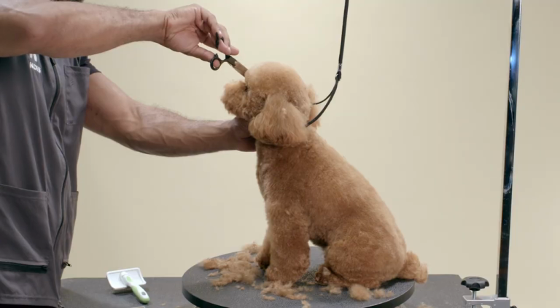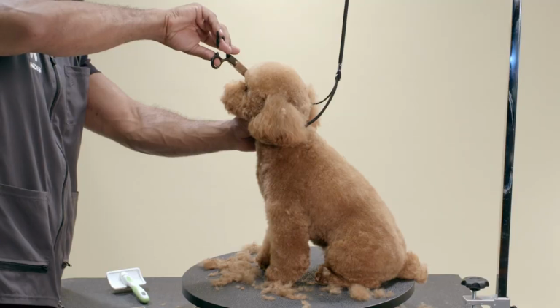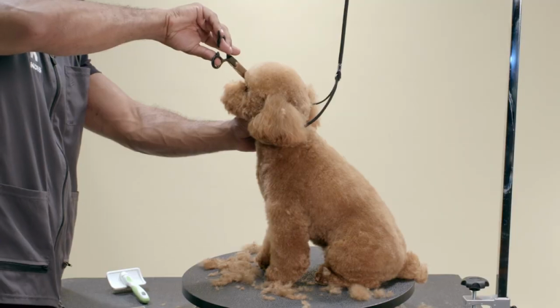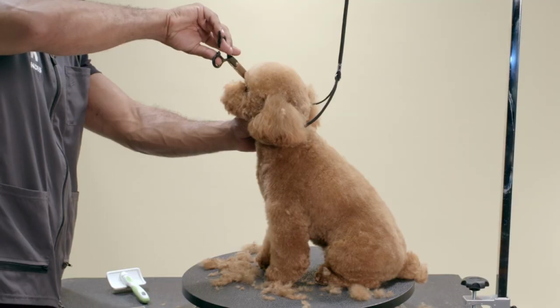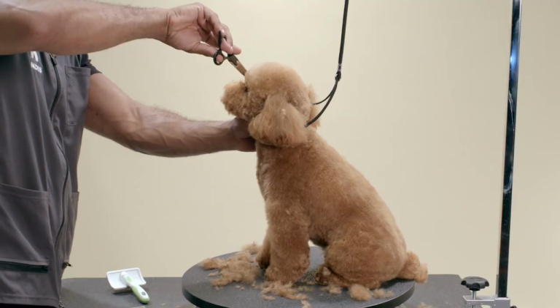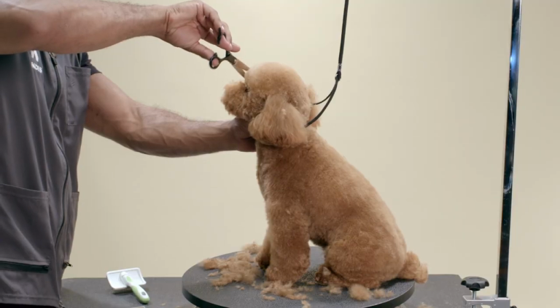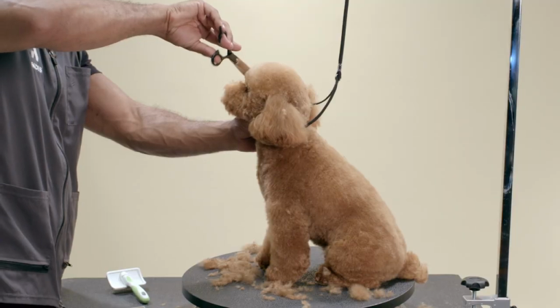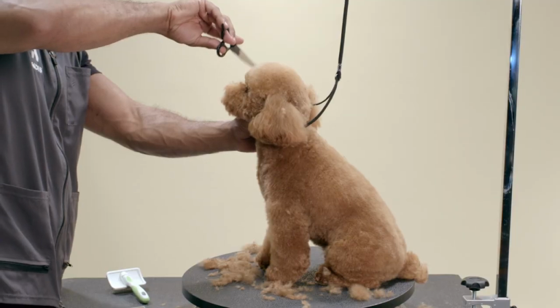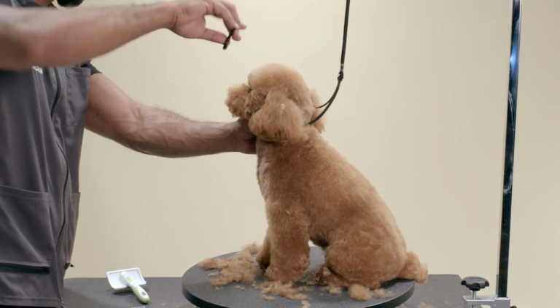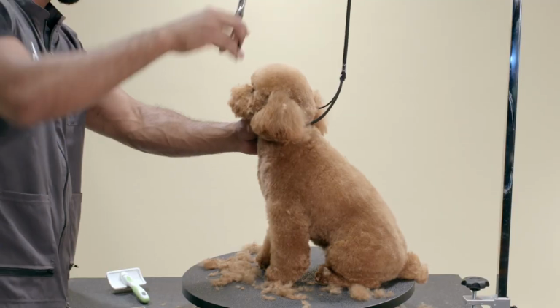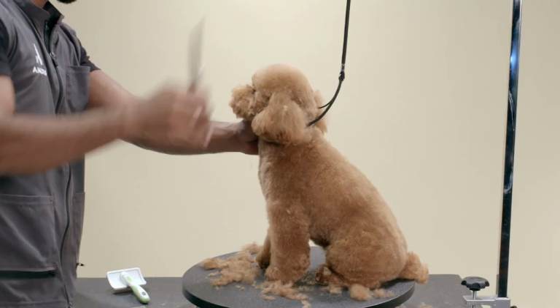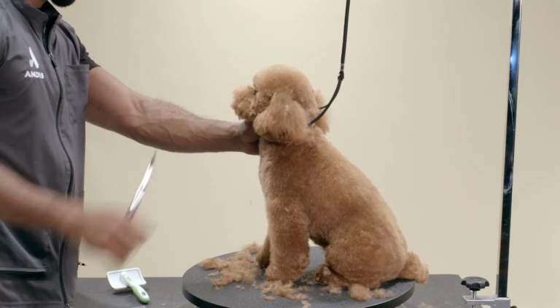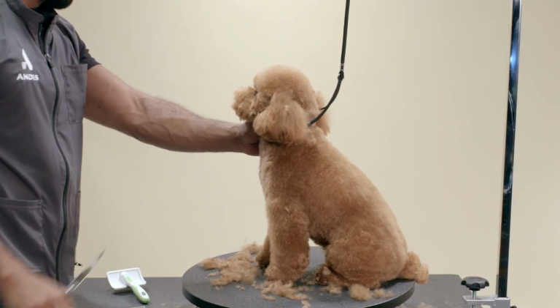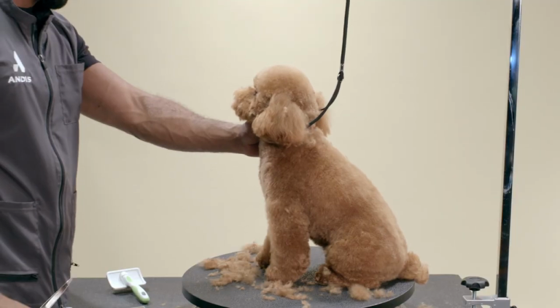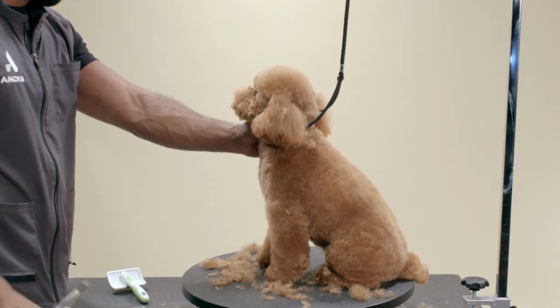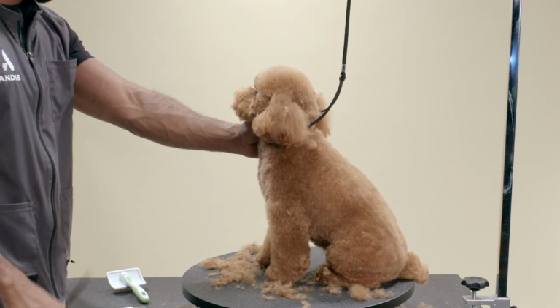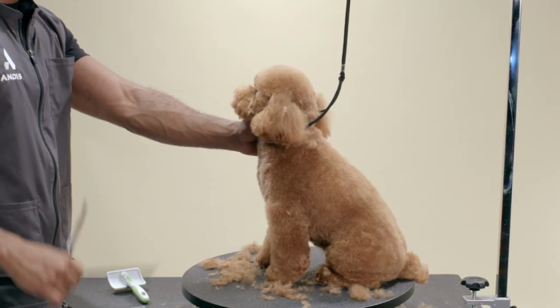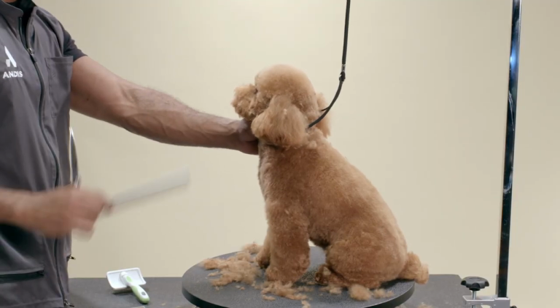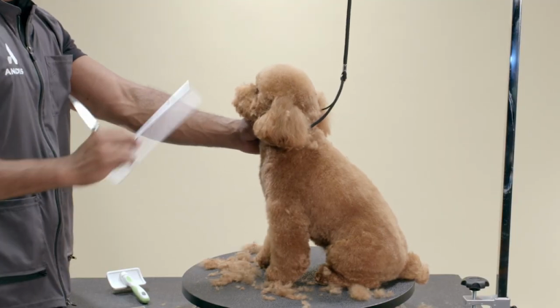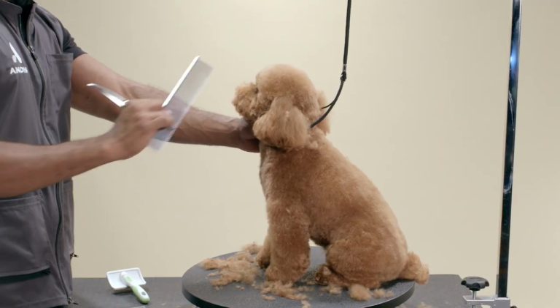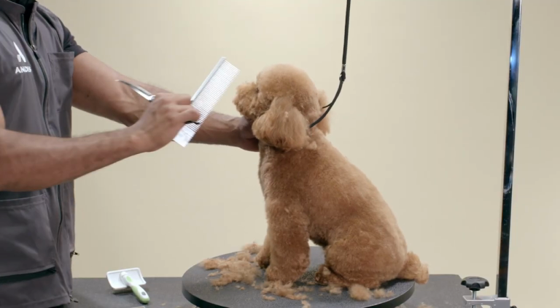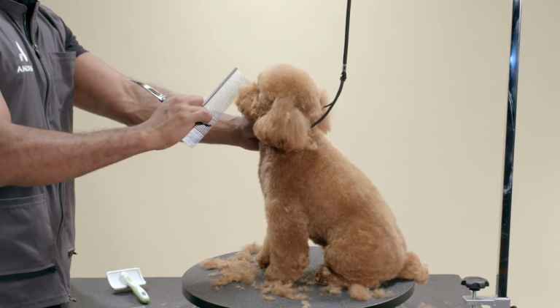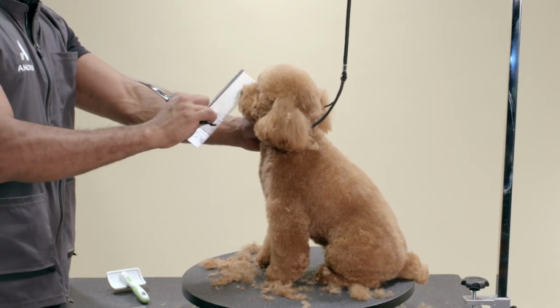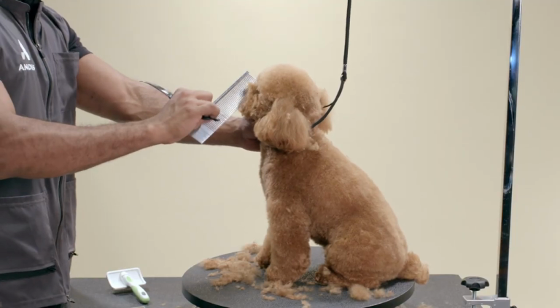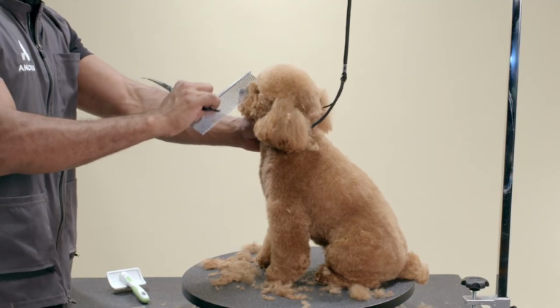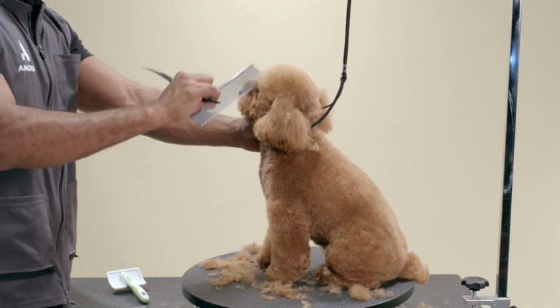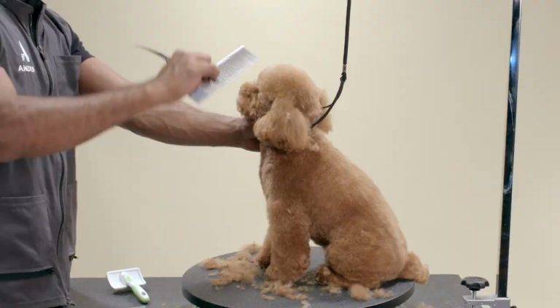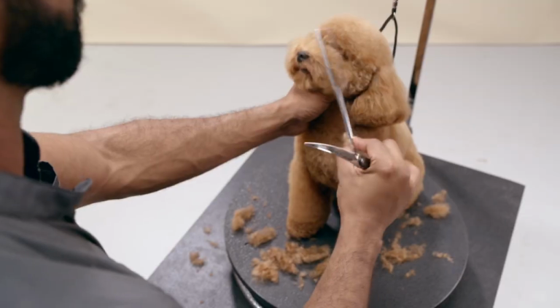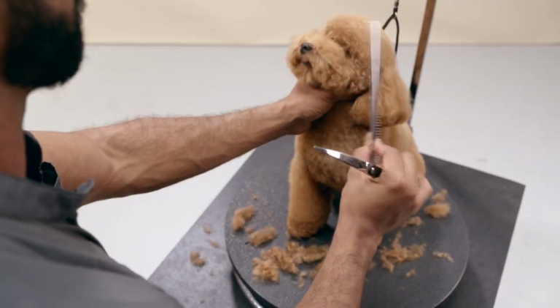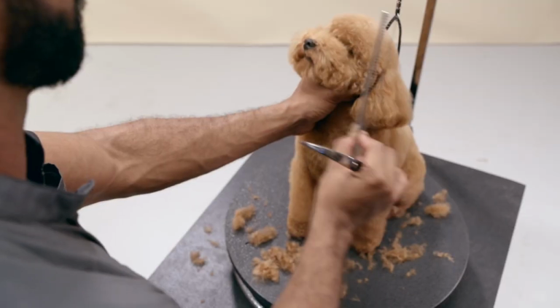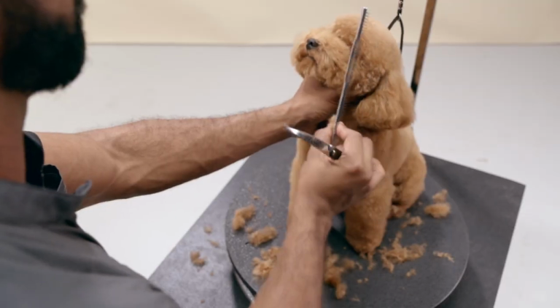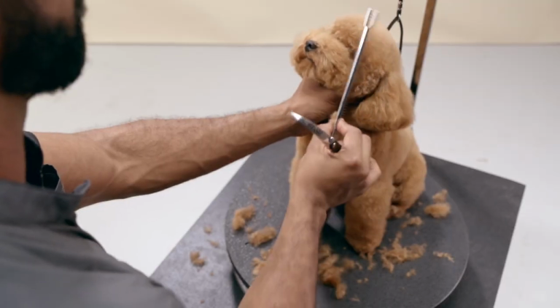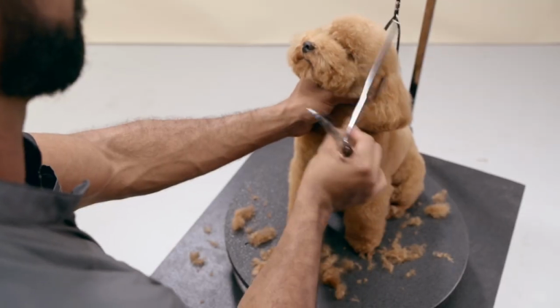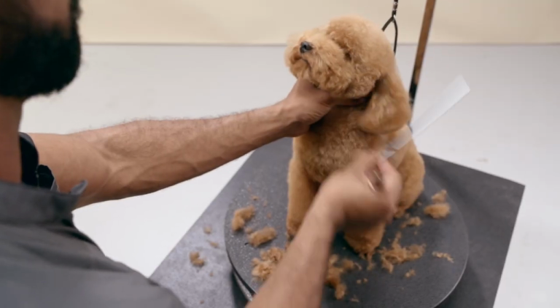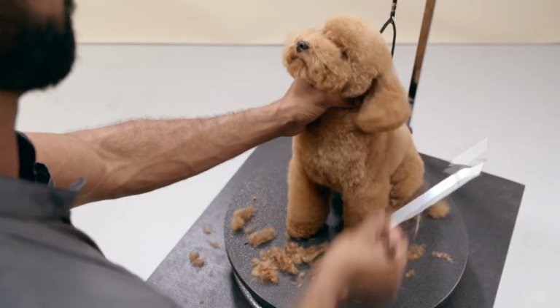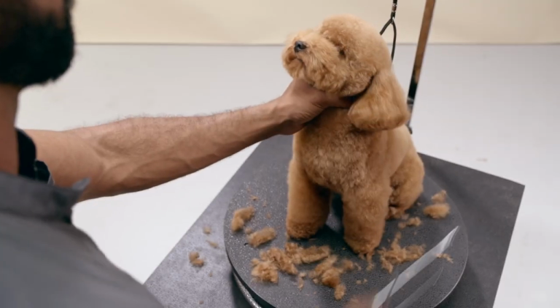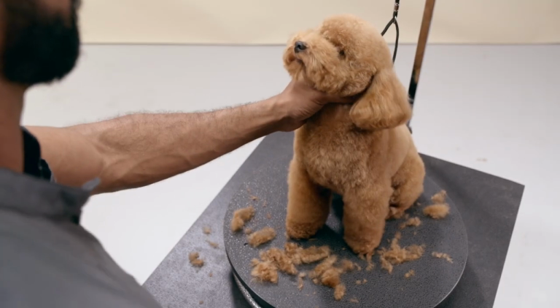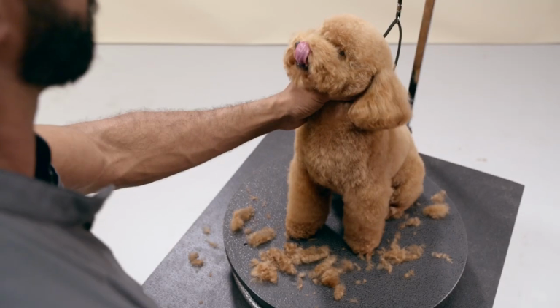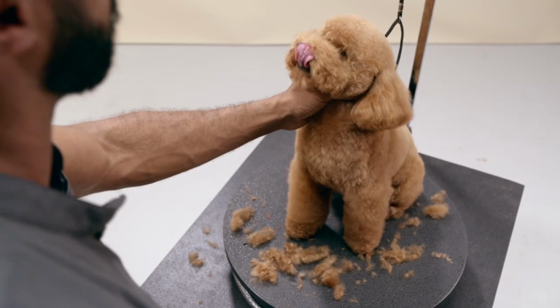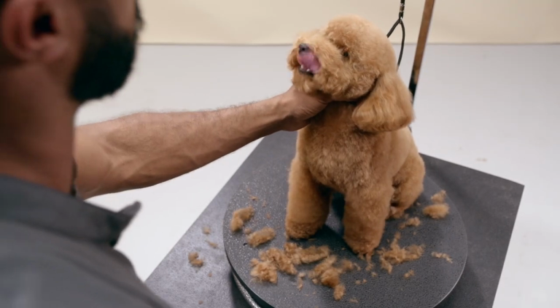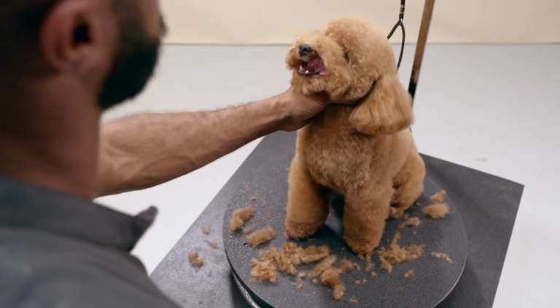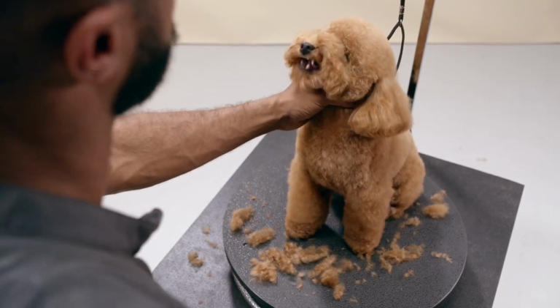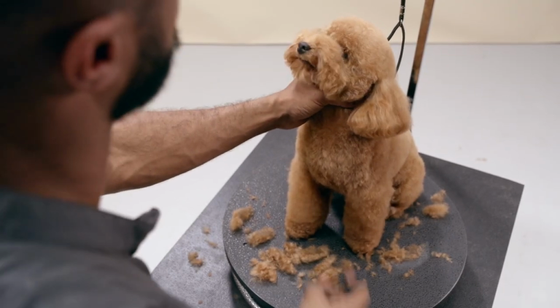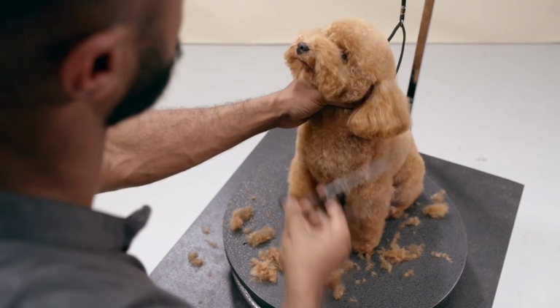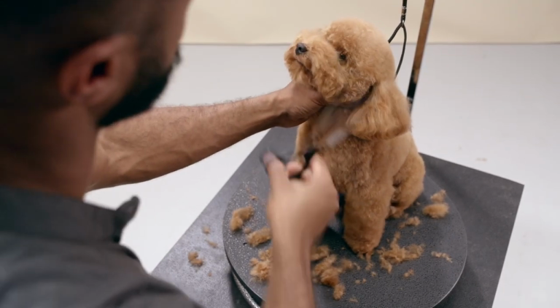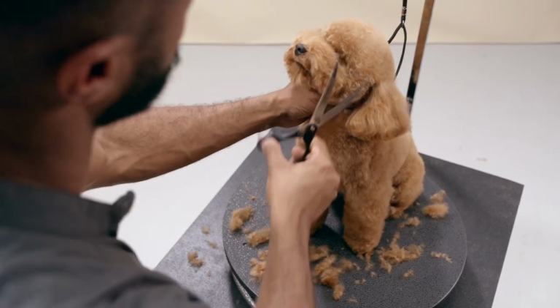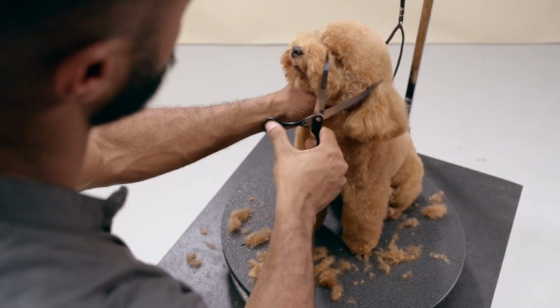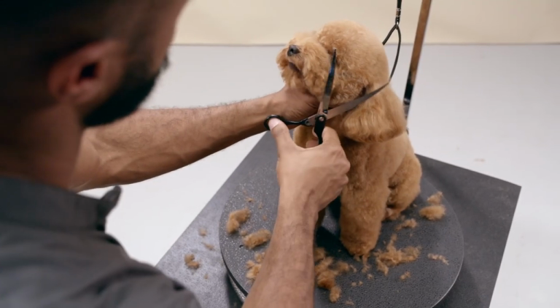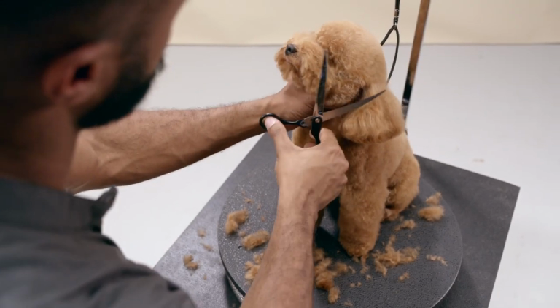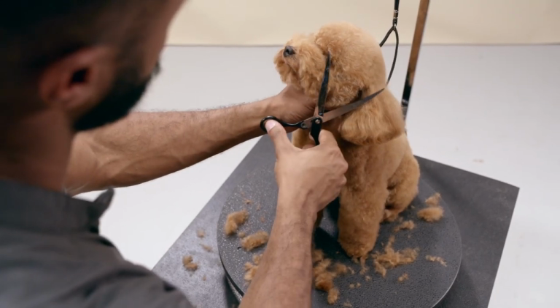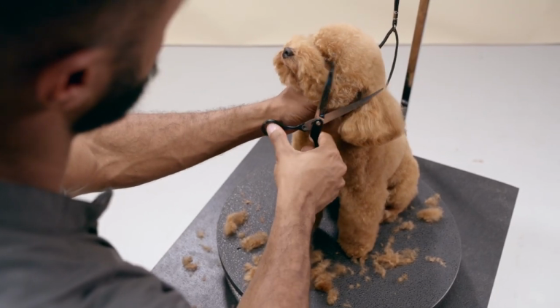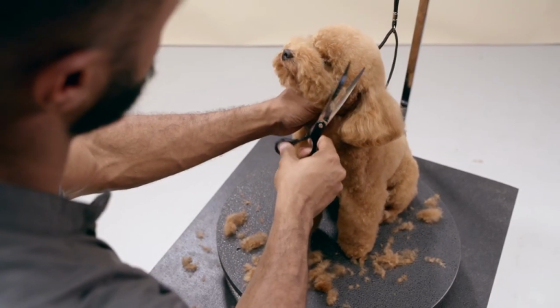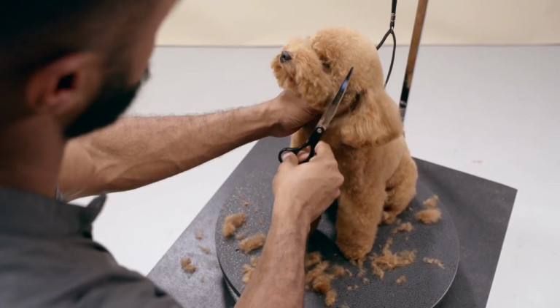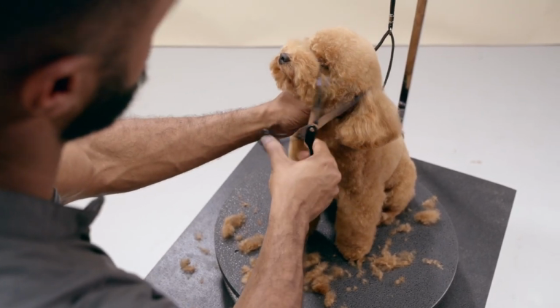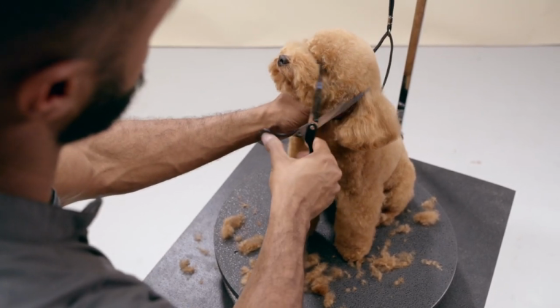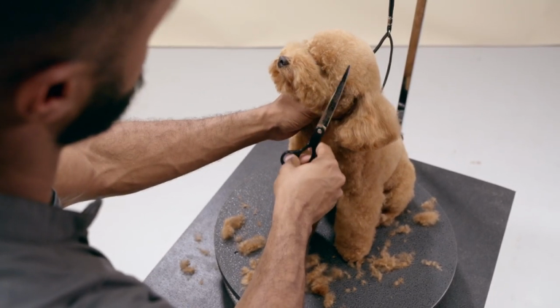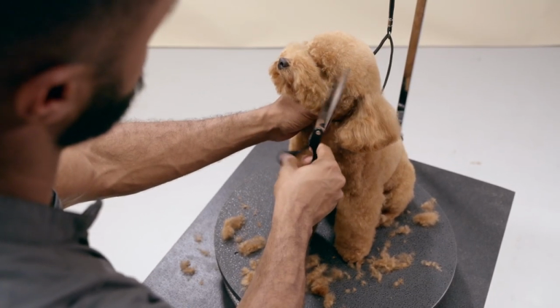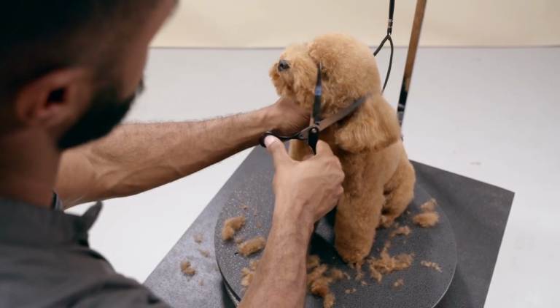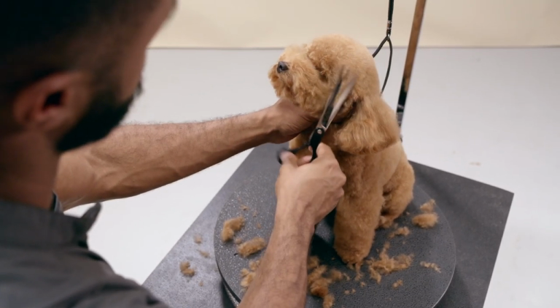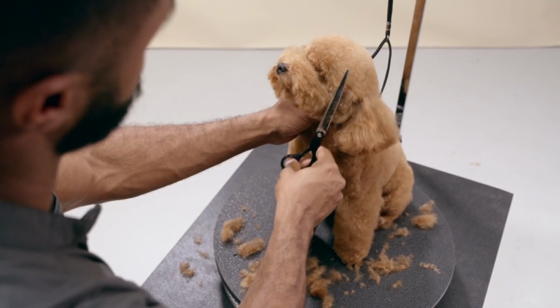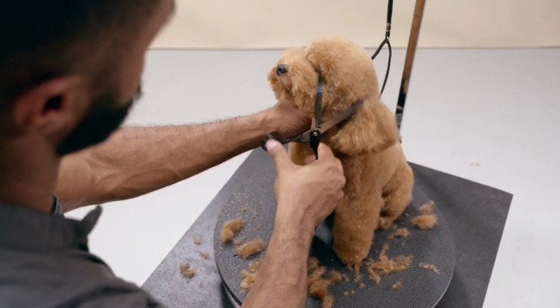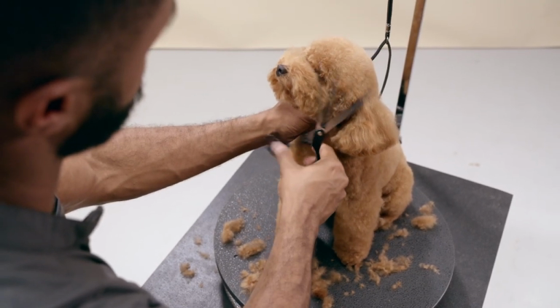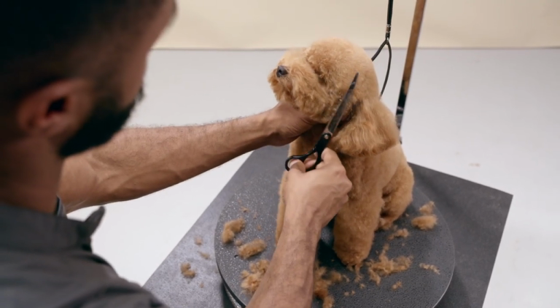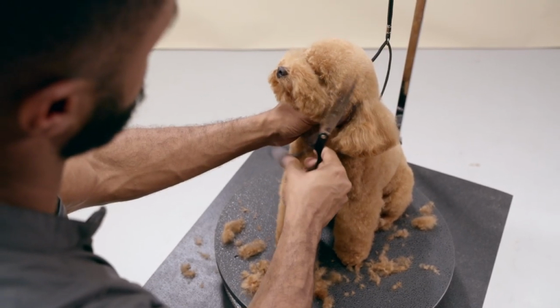Looking at the face straight forward, imagine a circle and trim the sides of the head round and blend the cheeks with the trimmed chin.